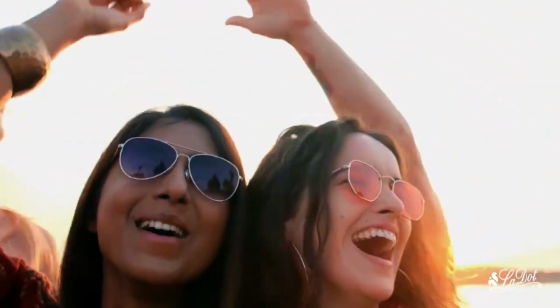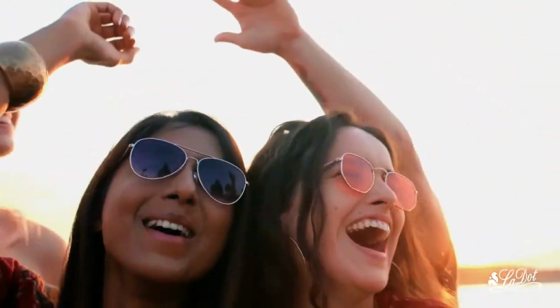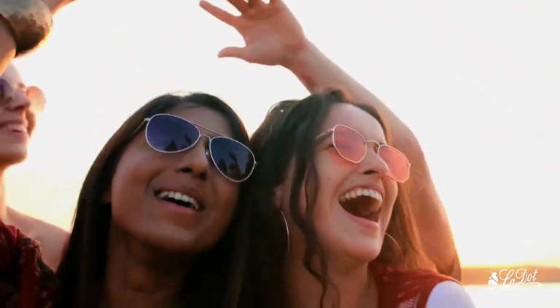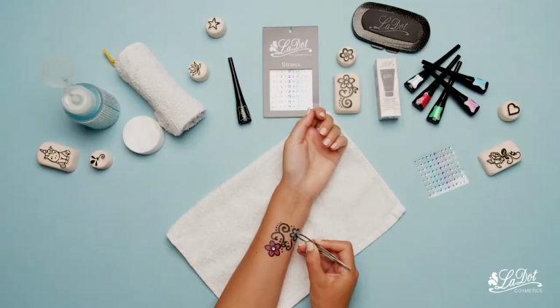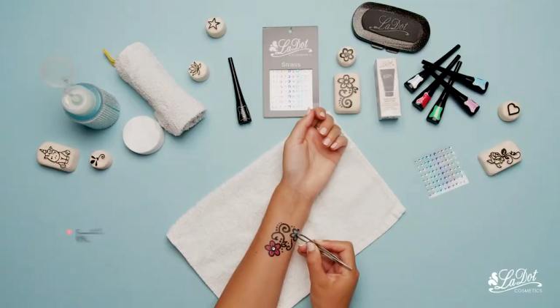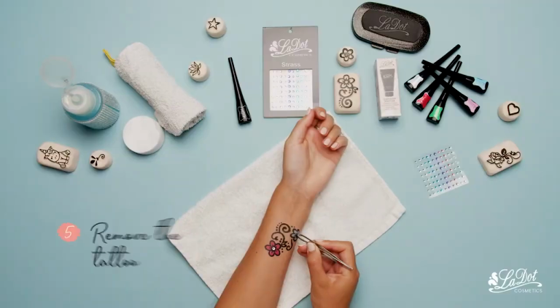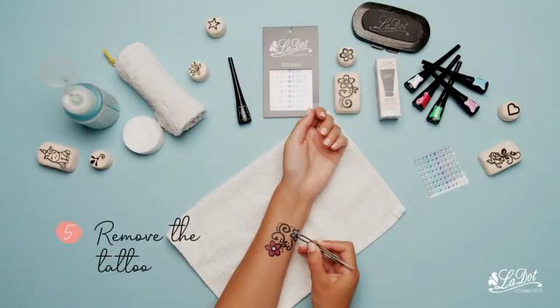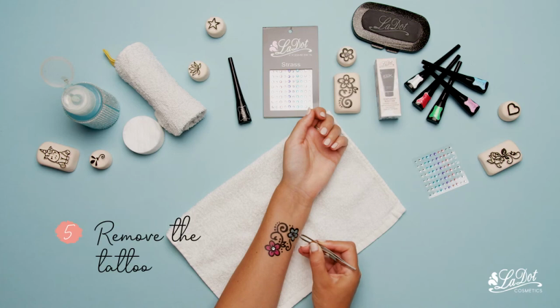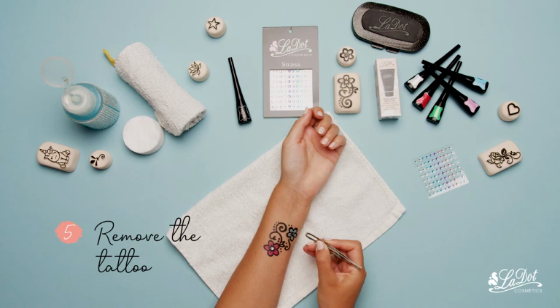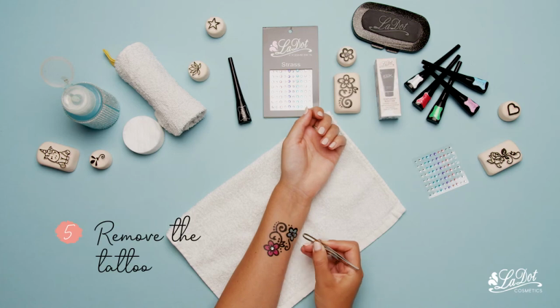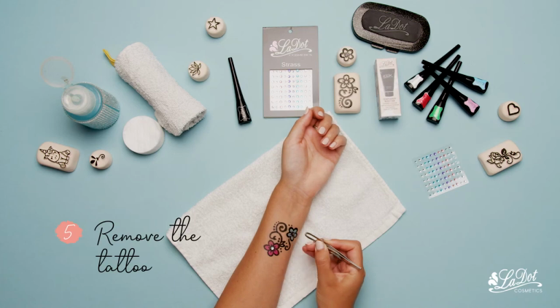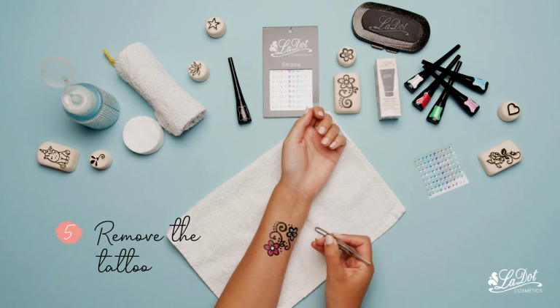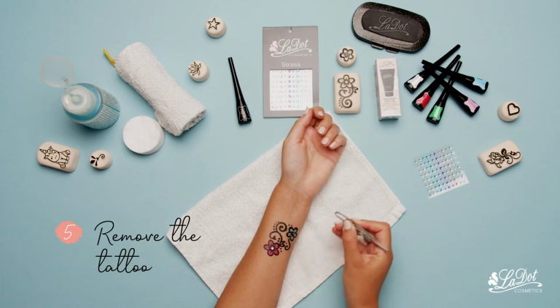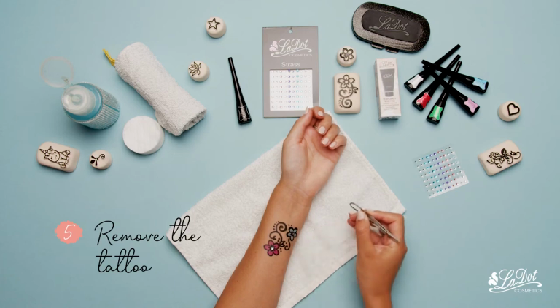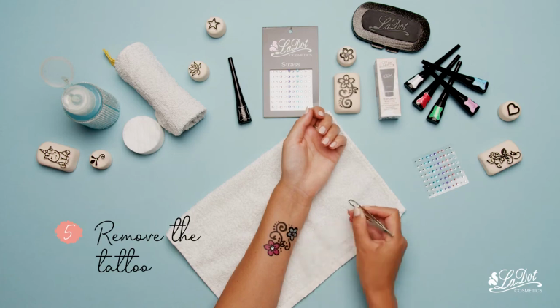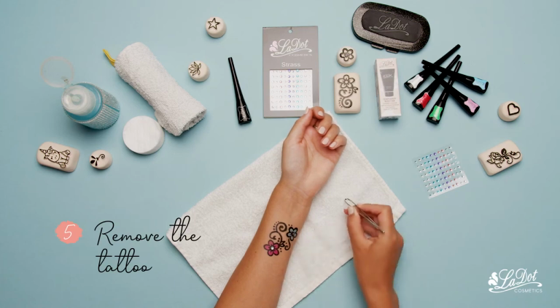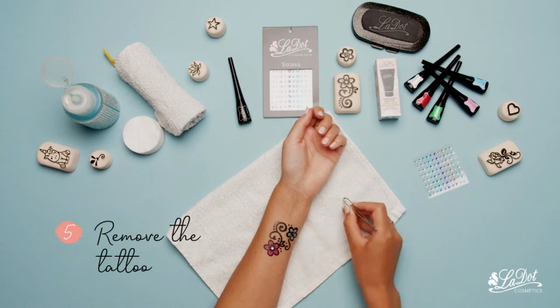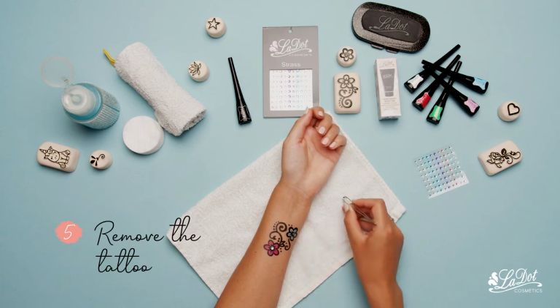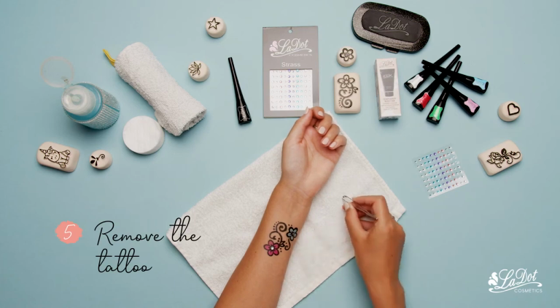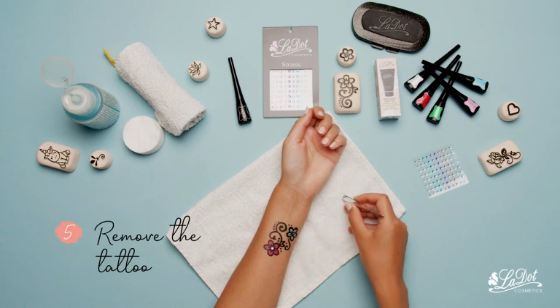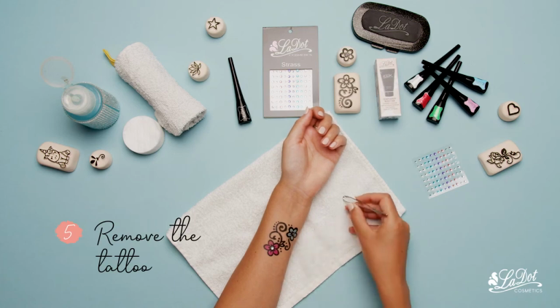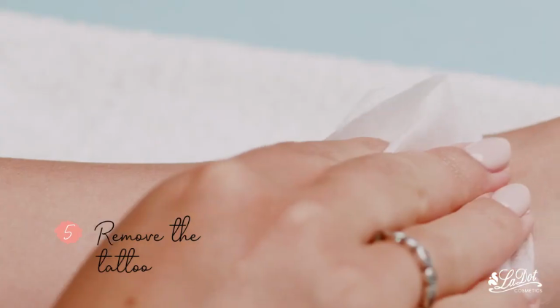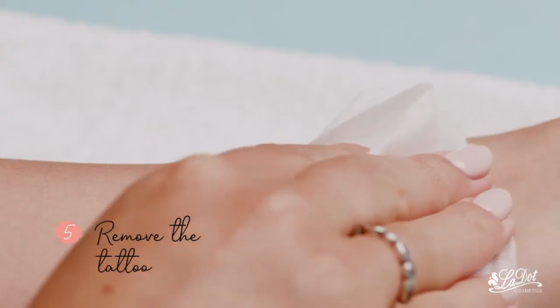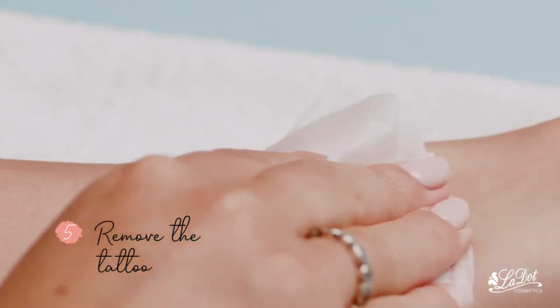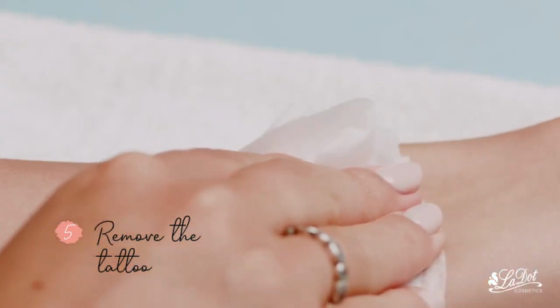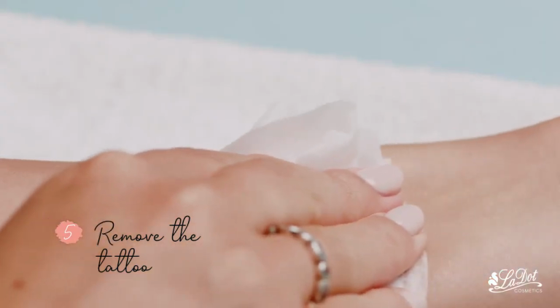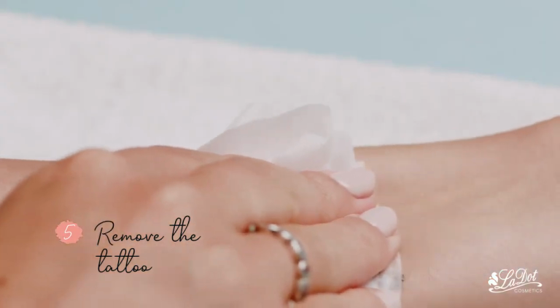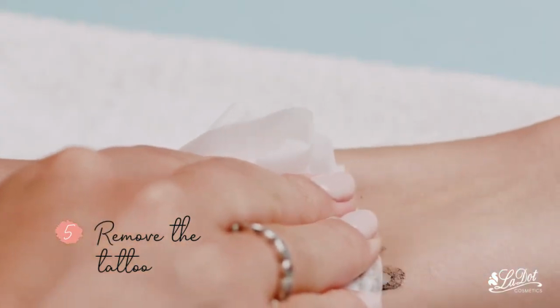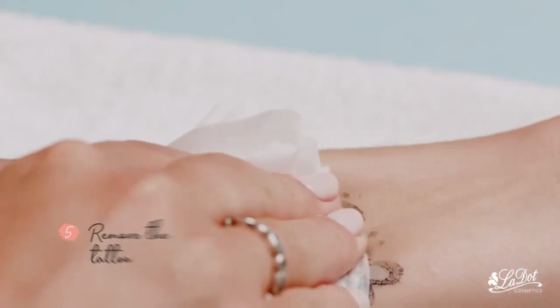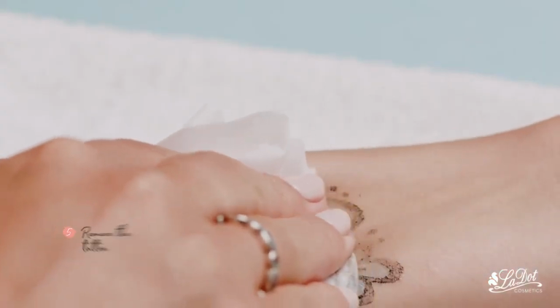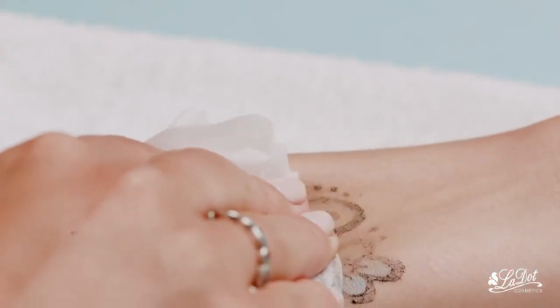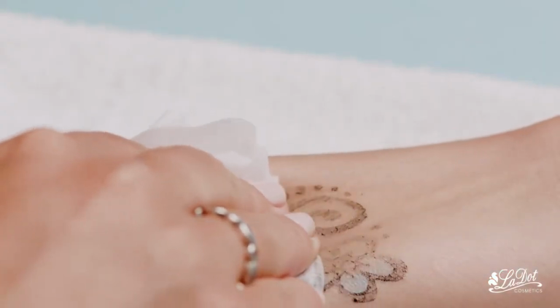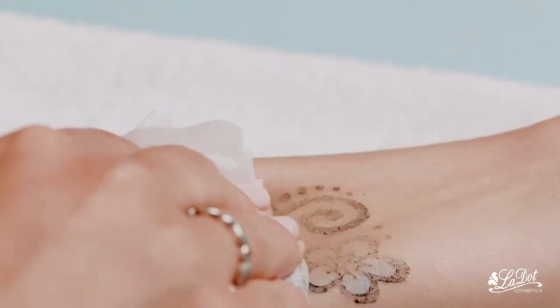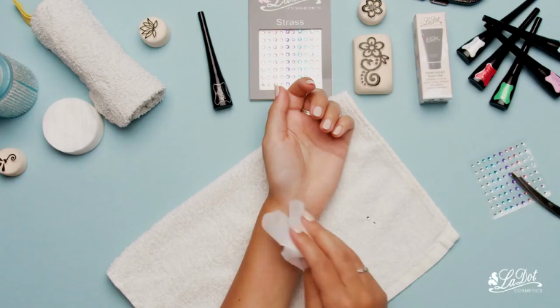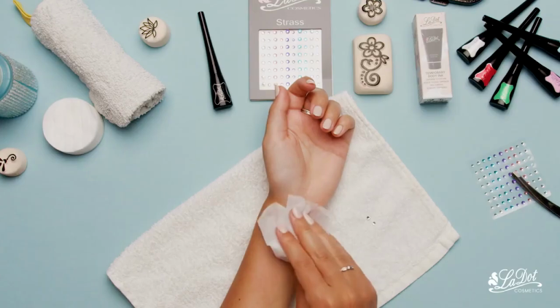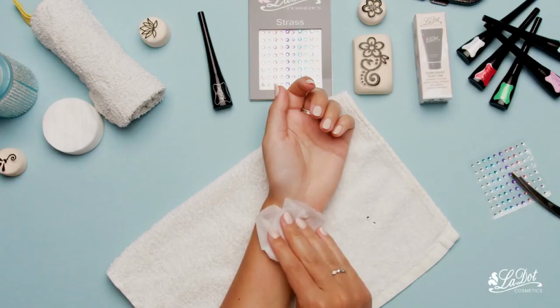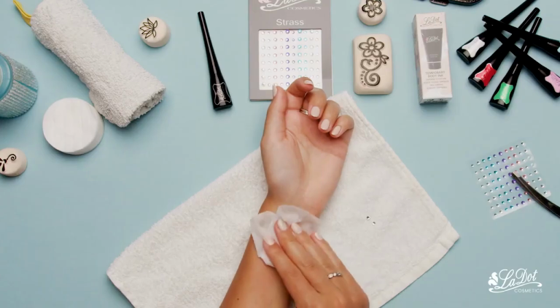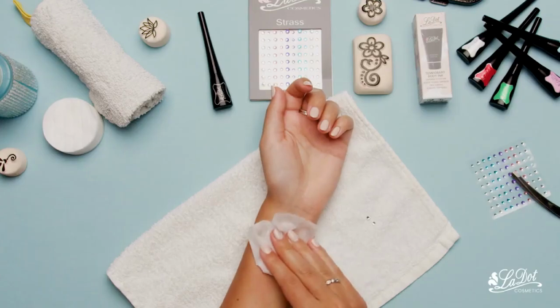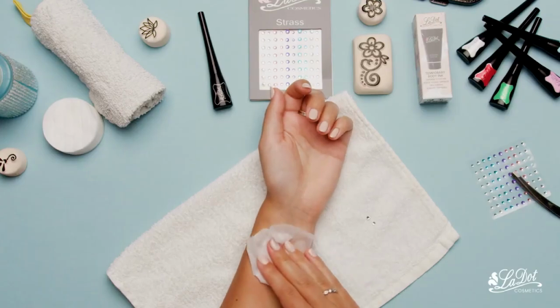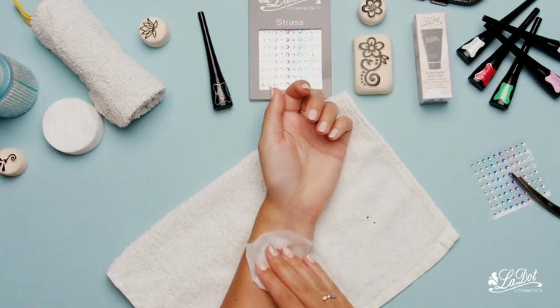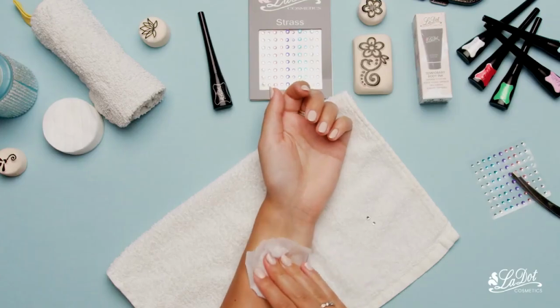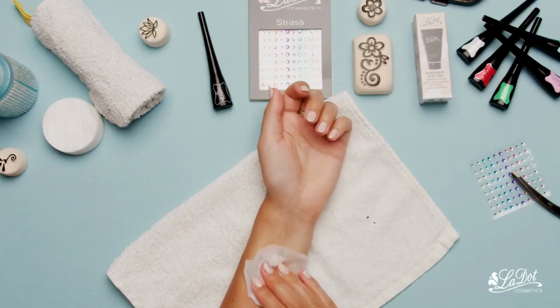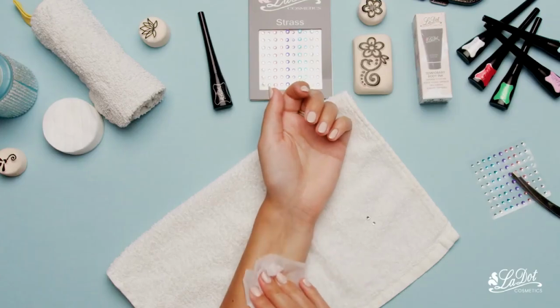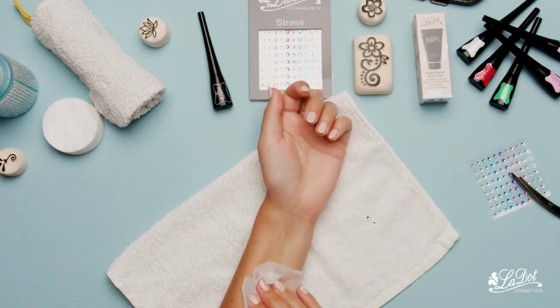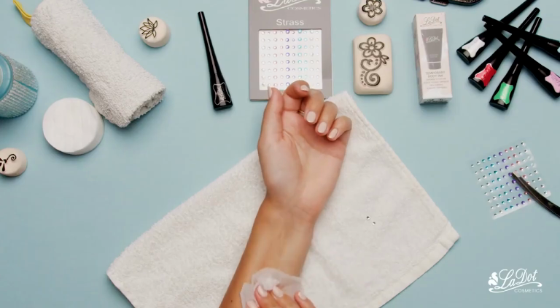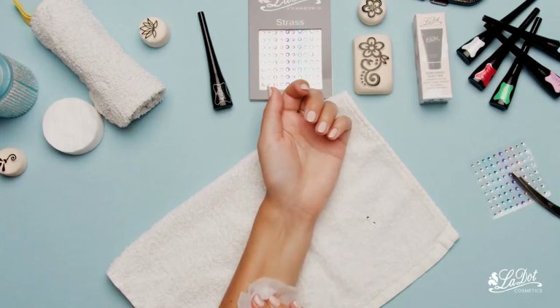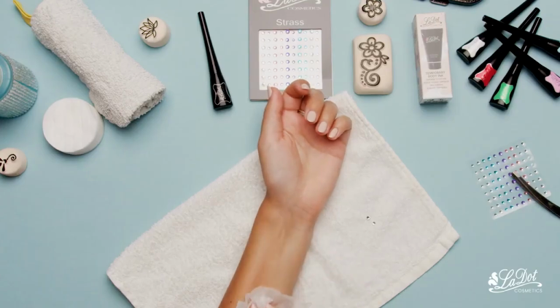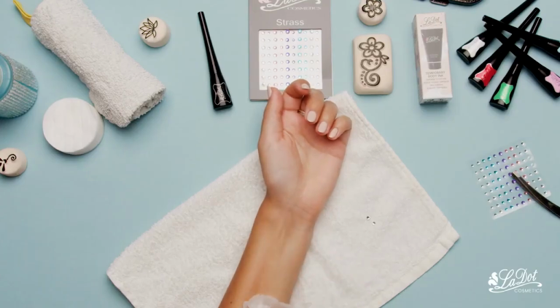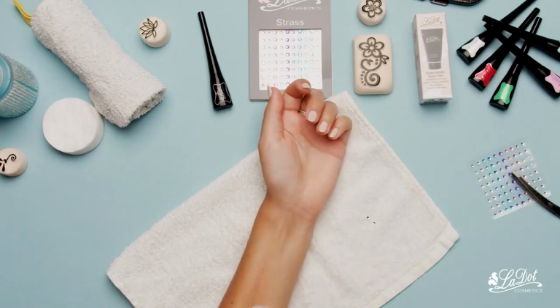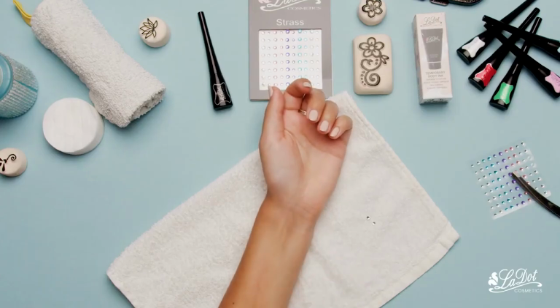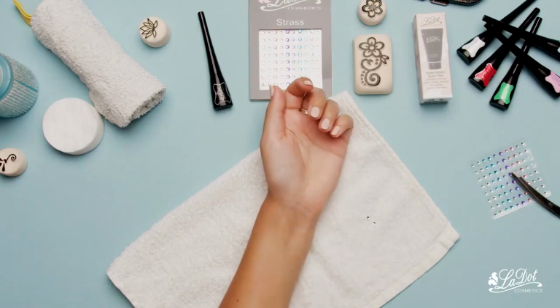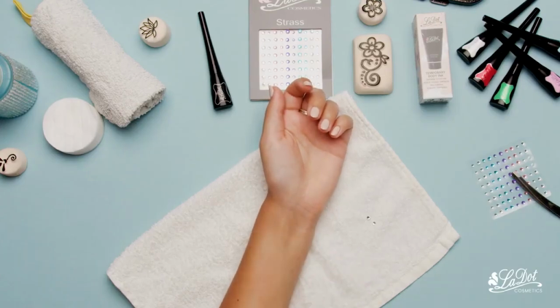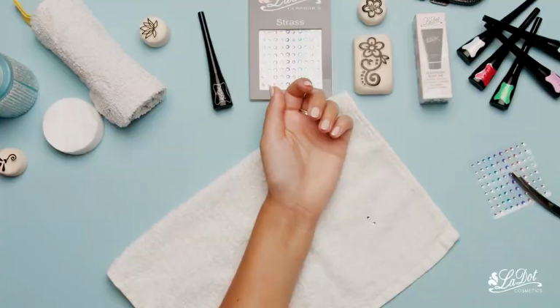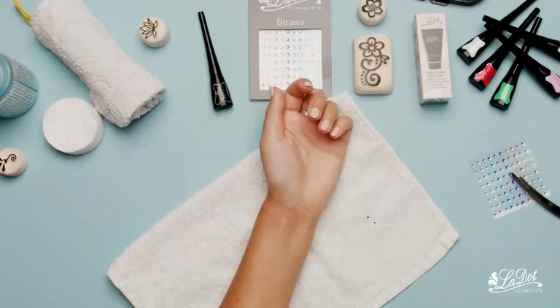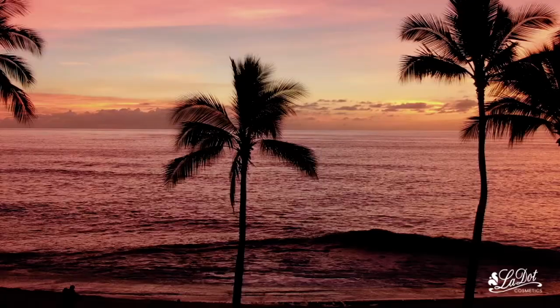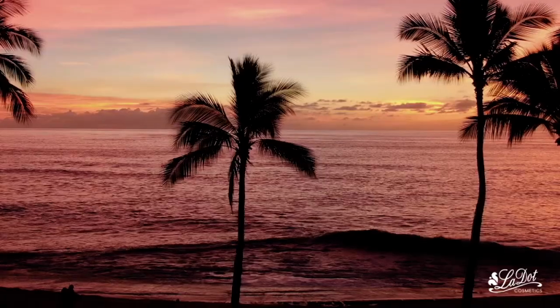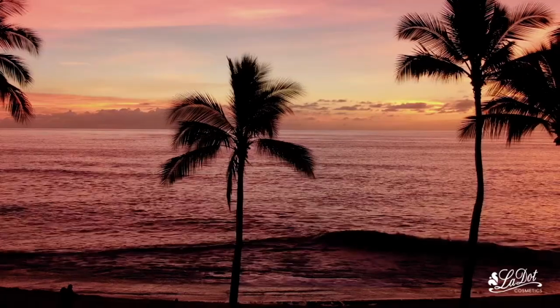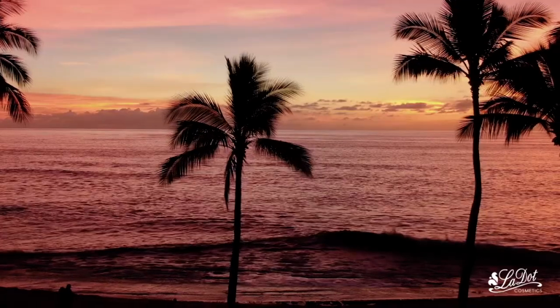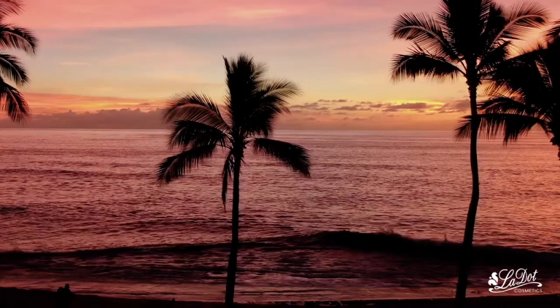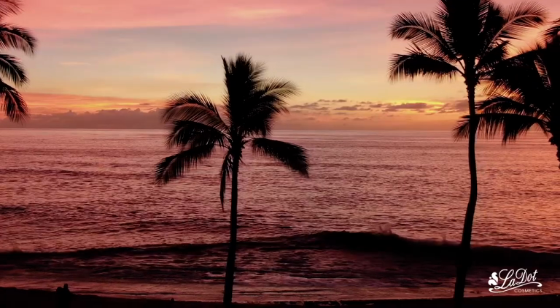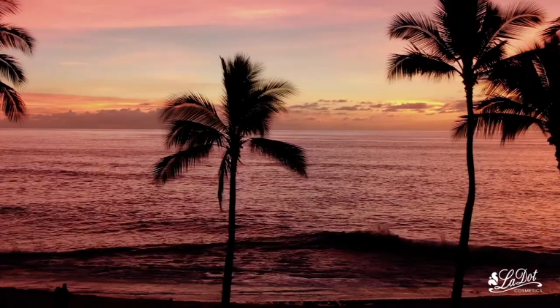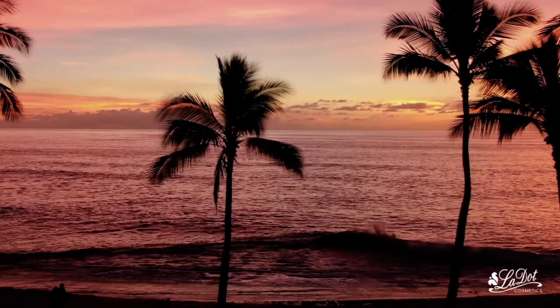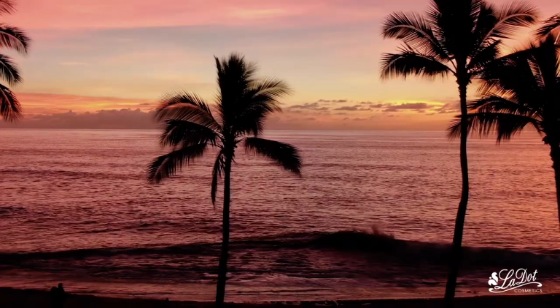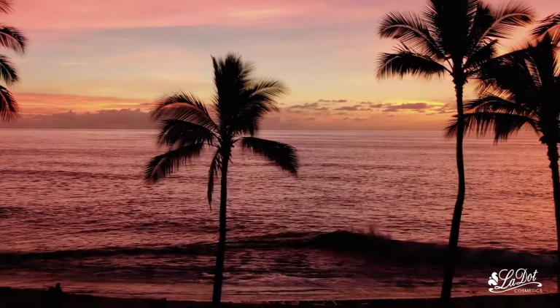To remove, you just need to take off the rhinestones and then only apply makeup remover or baby oil.